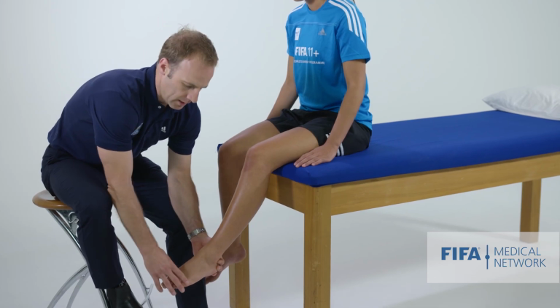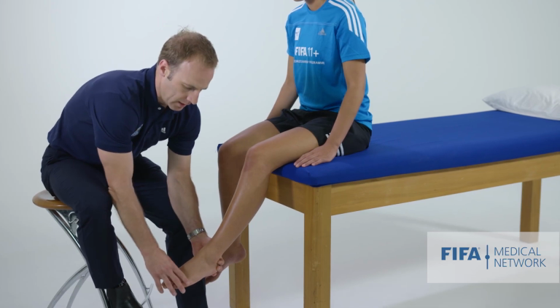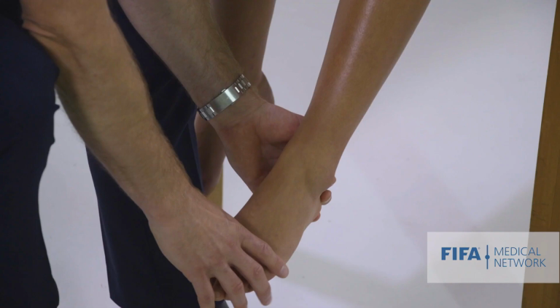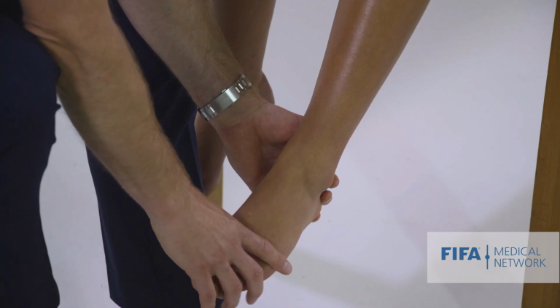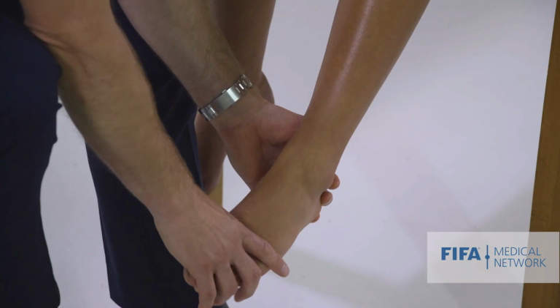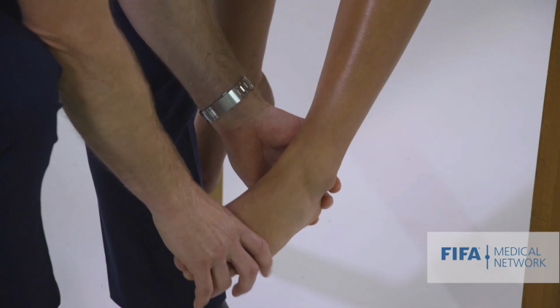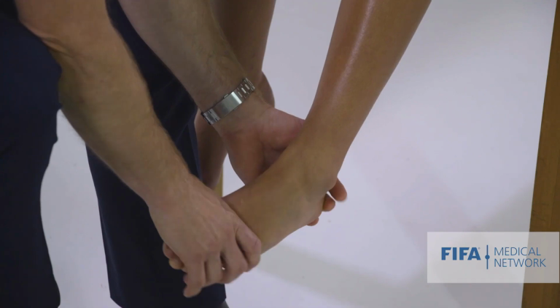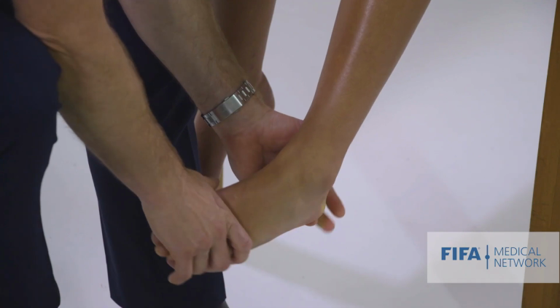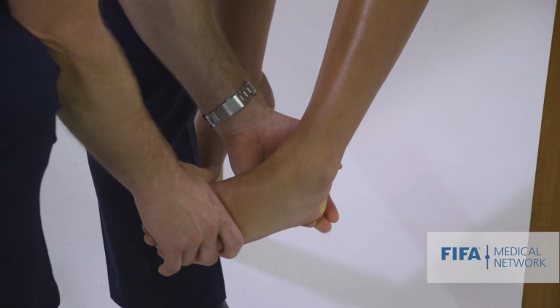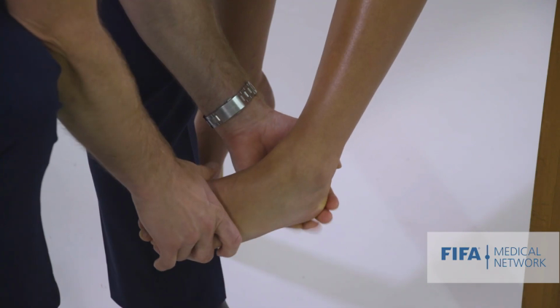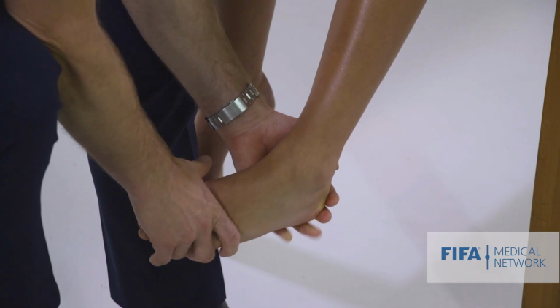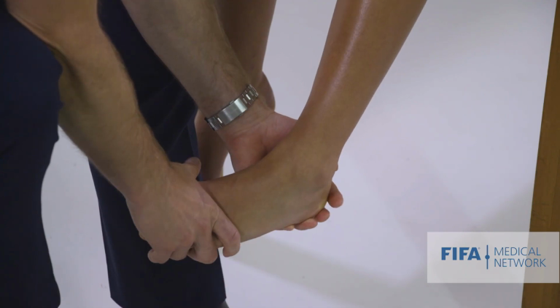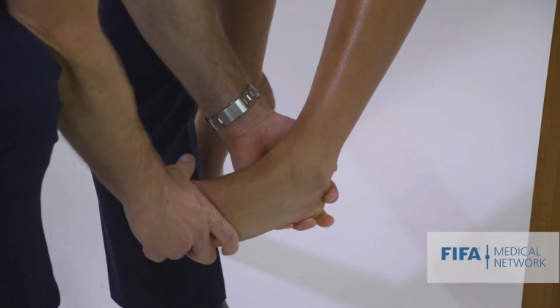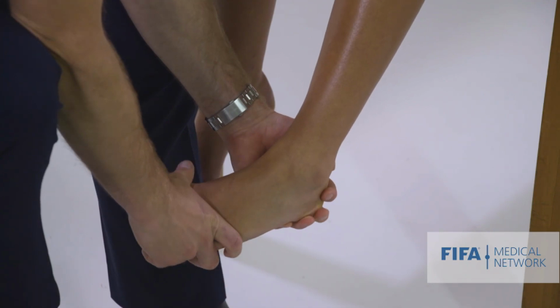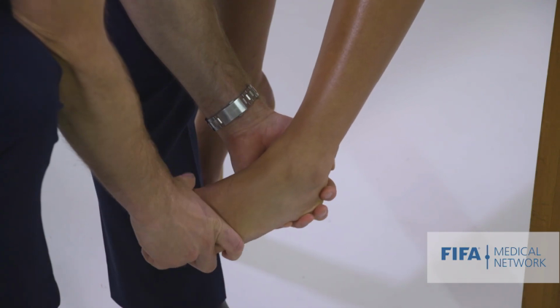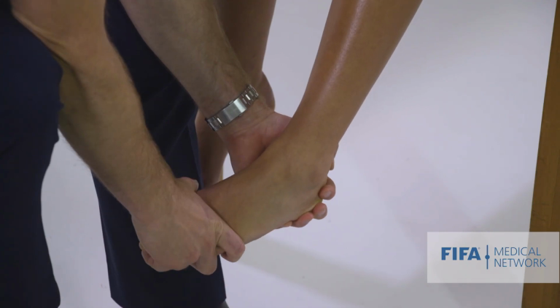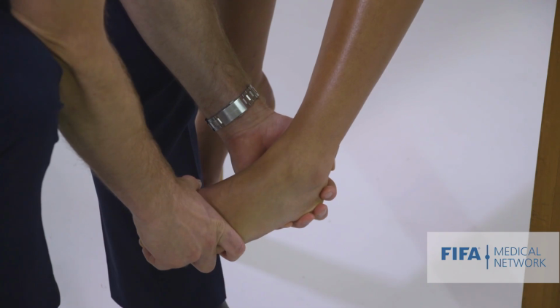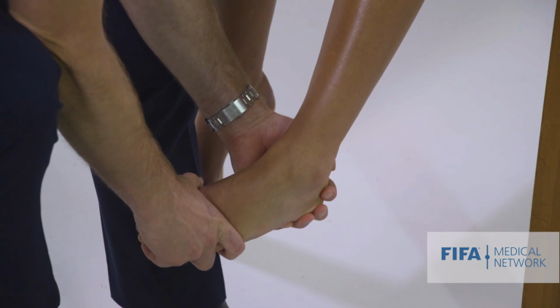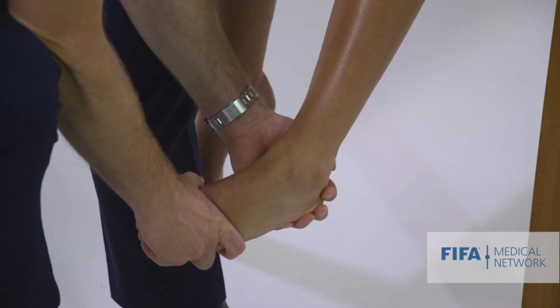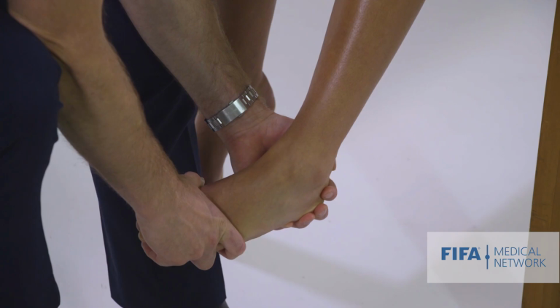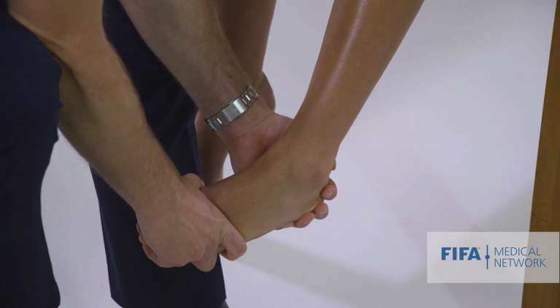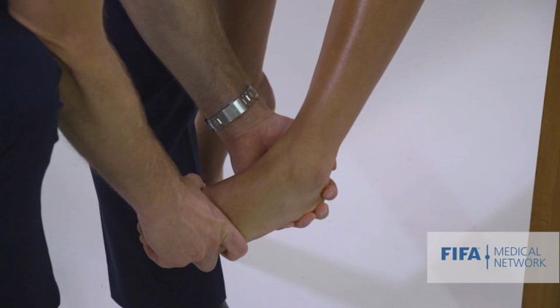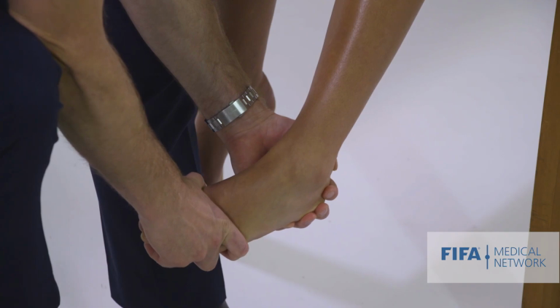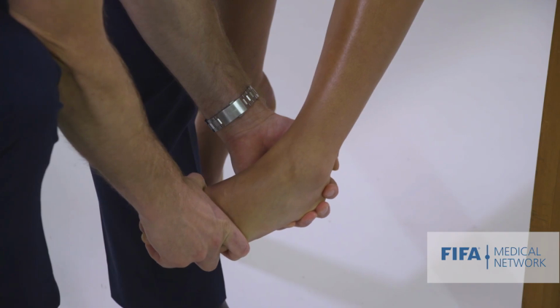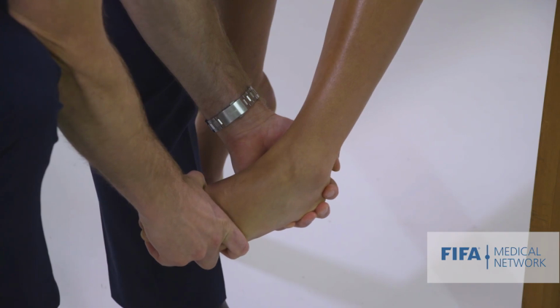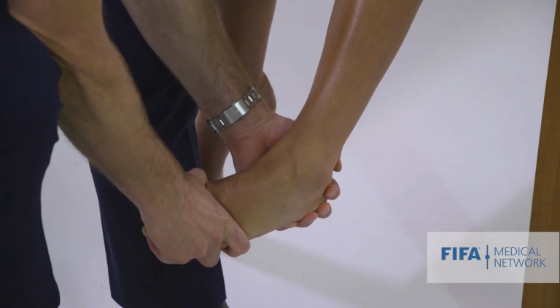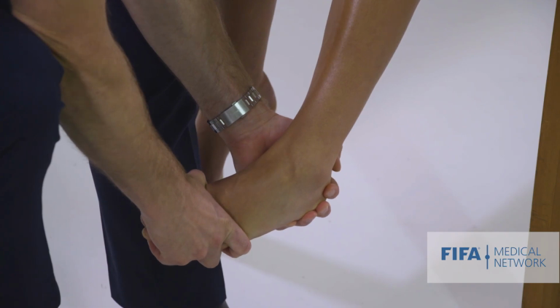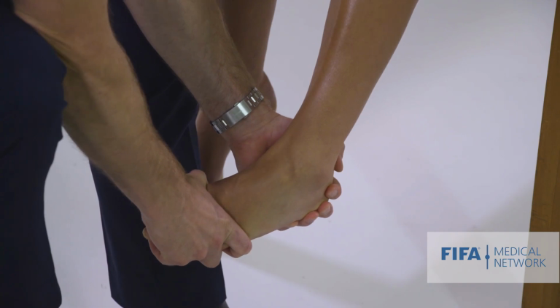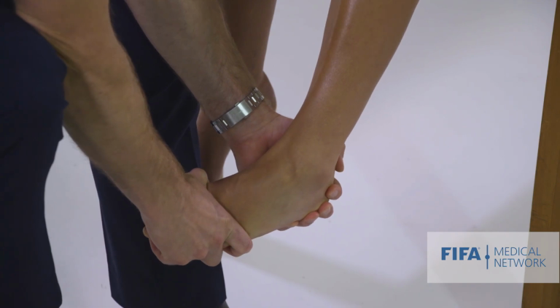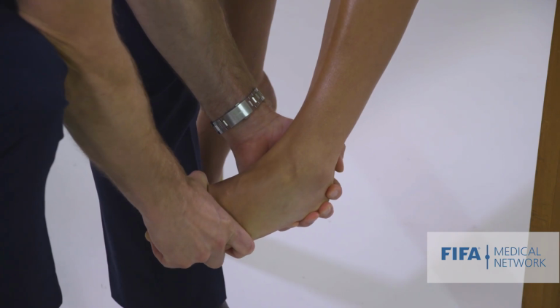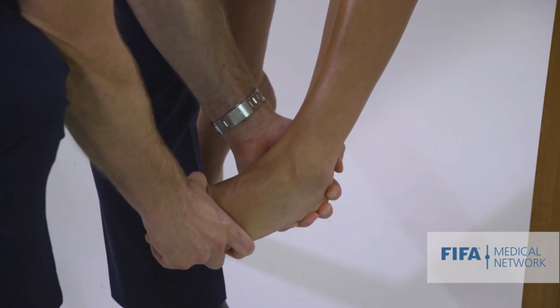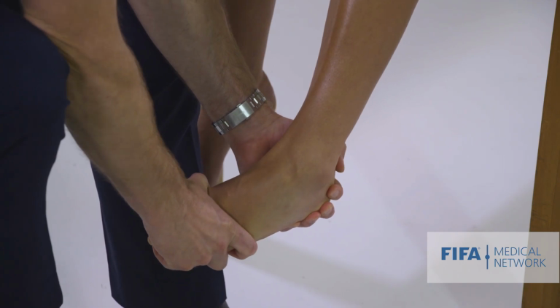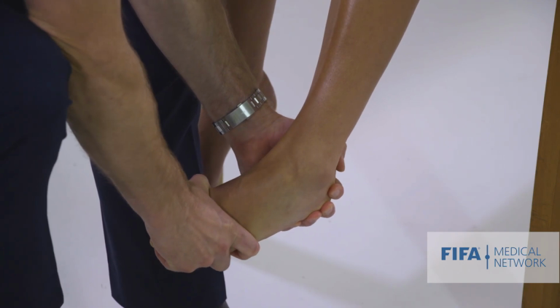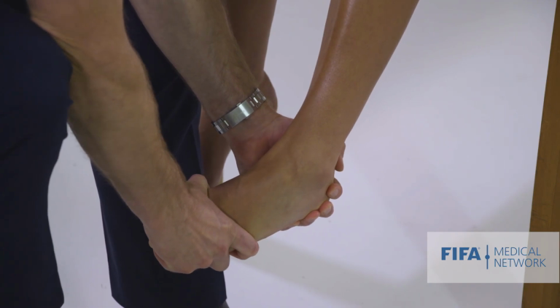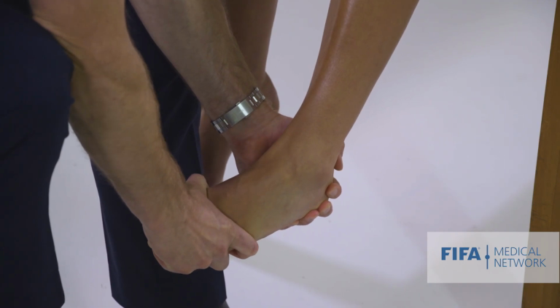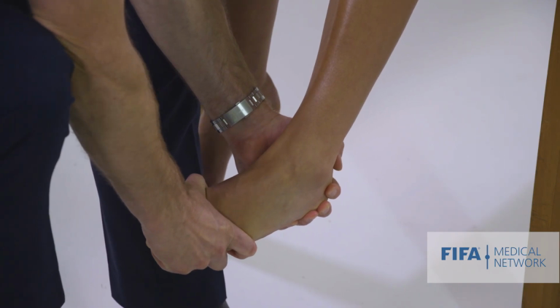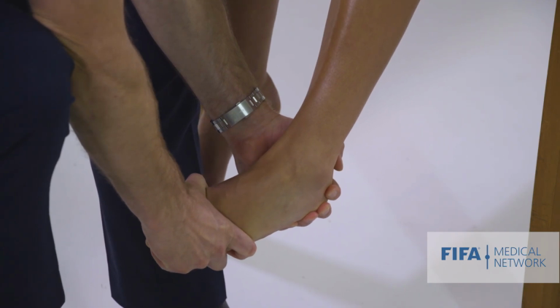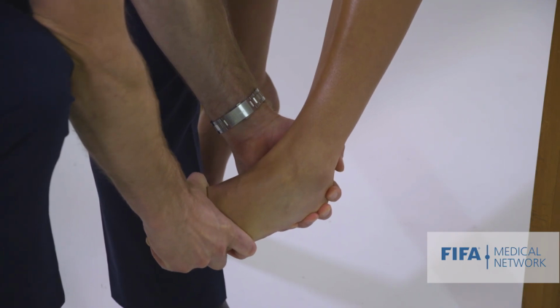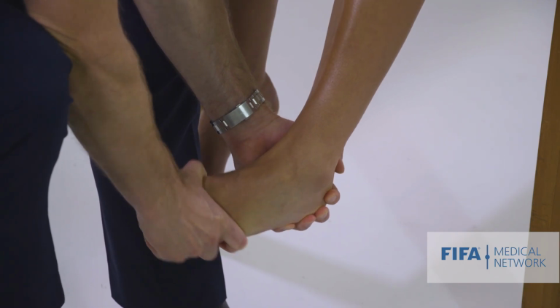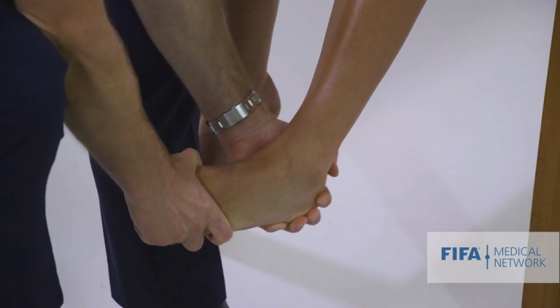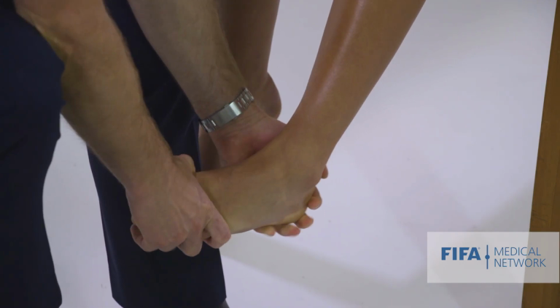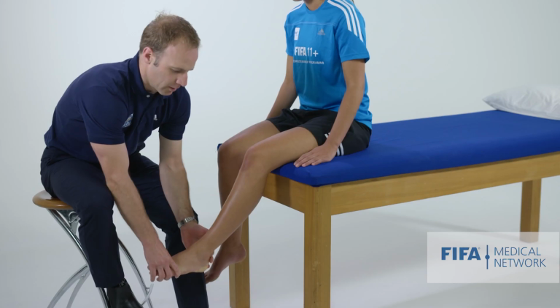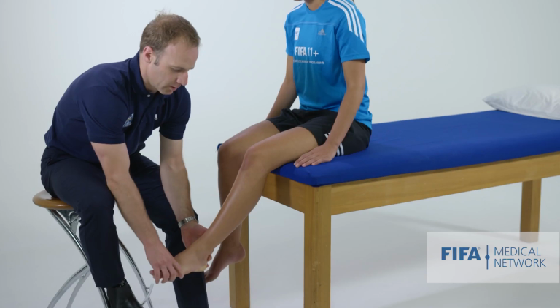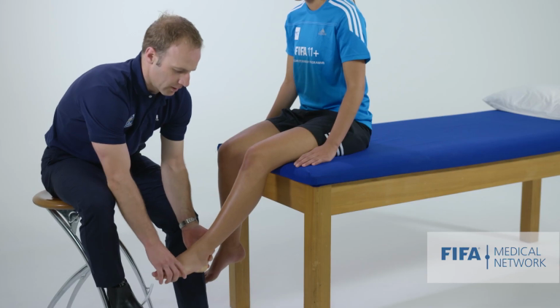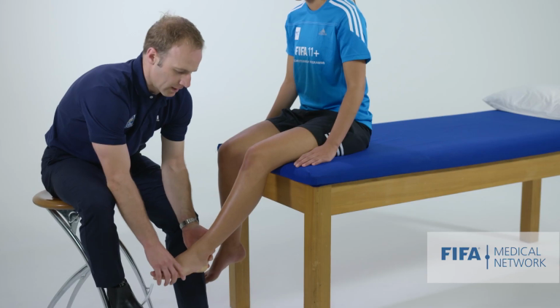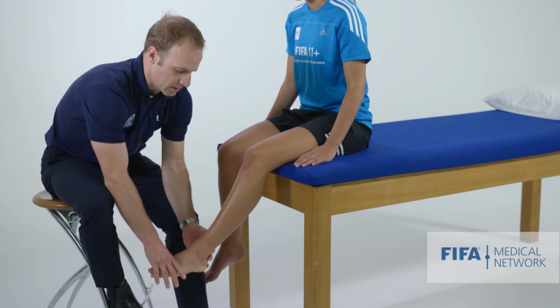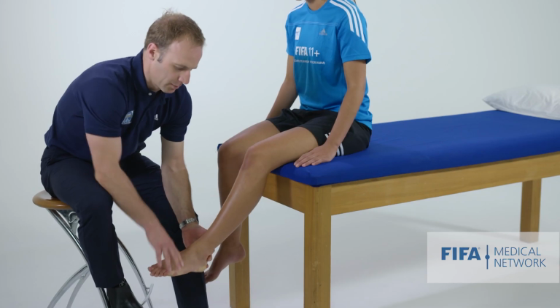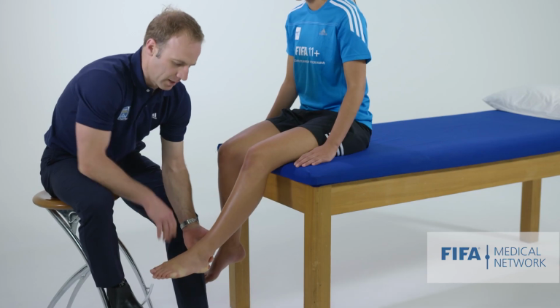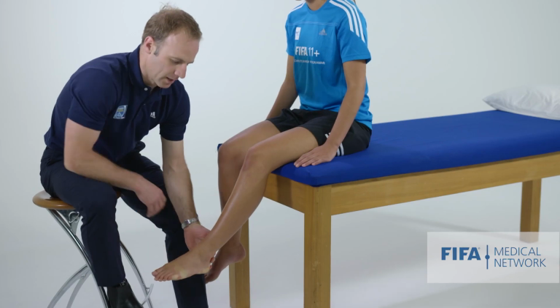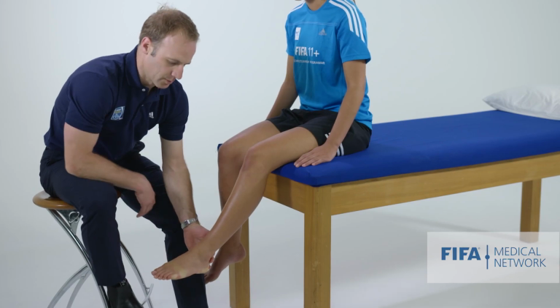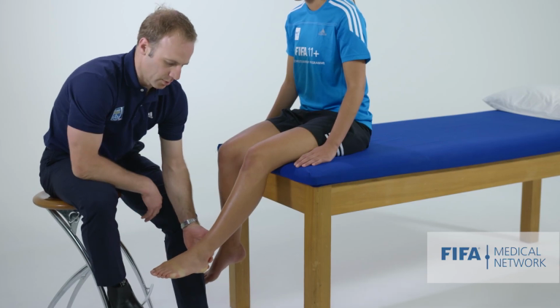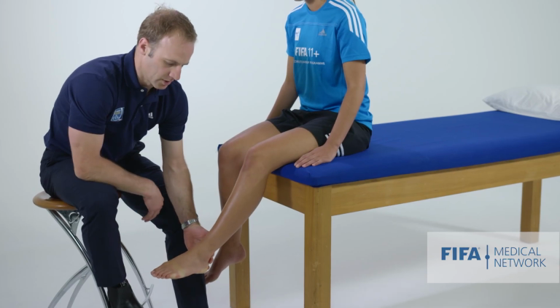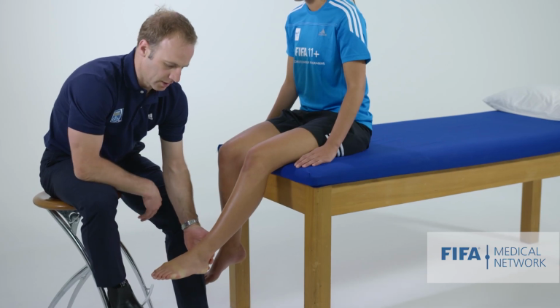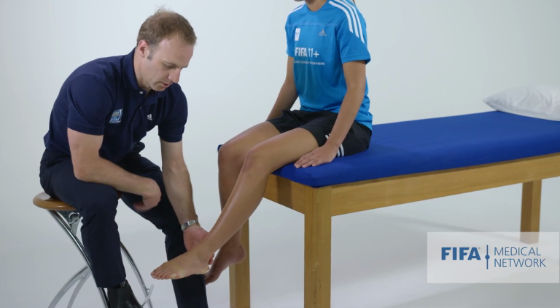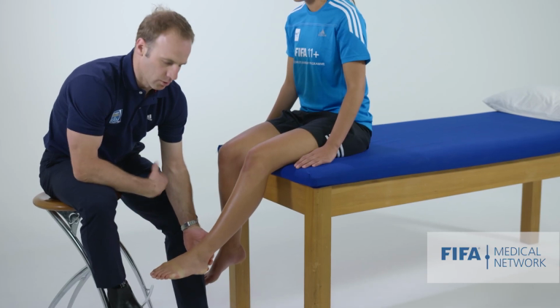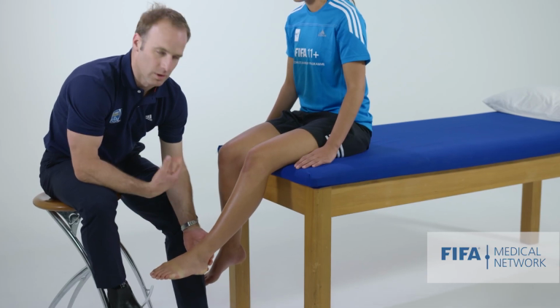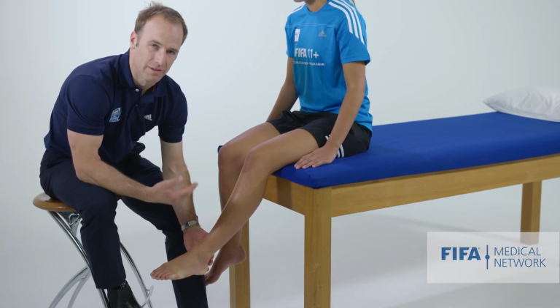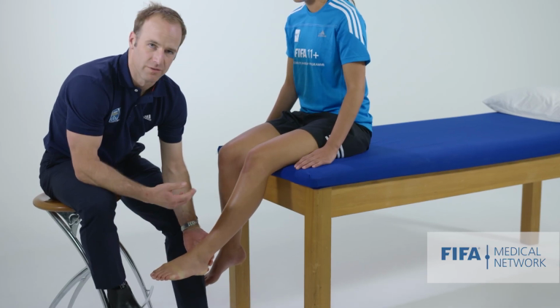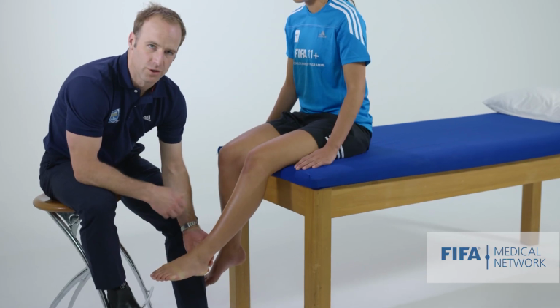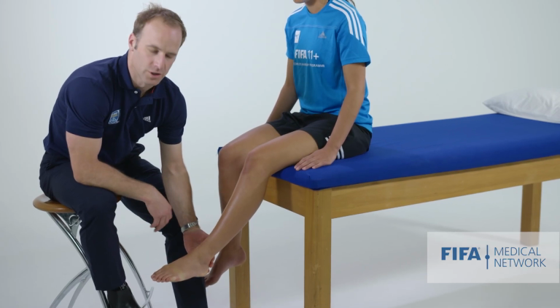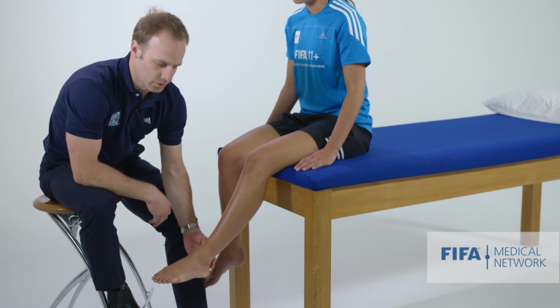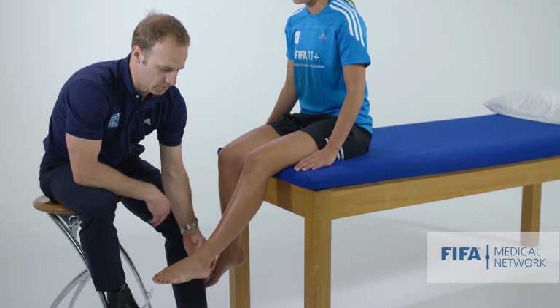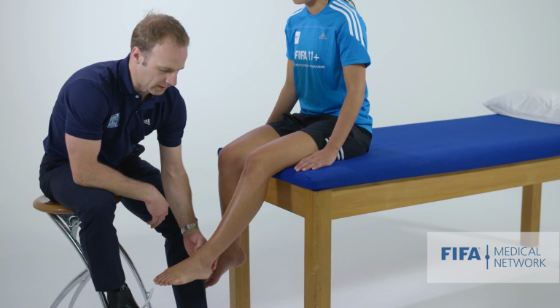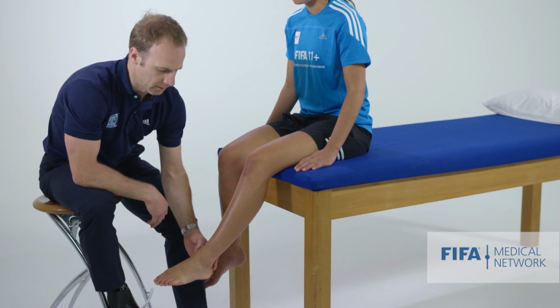And then ankle inversion — hold your ankle there. Testing tibialis posterior or inversion strength.